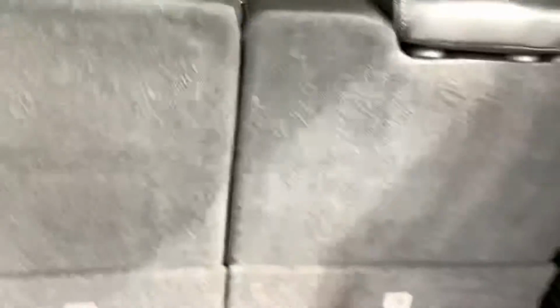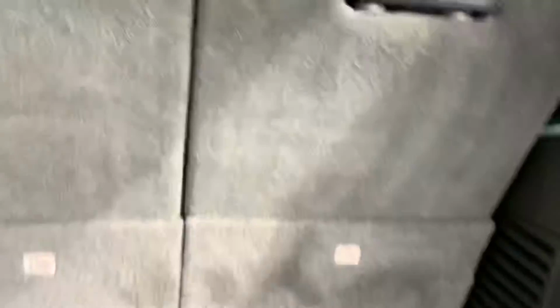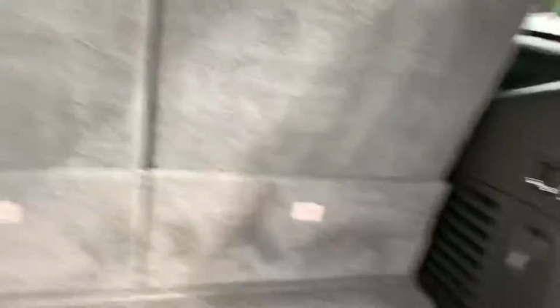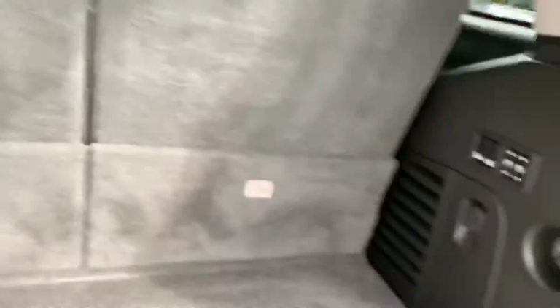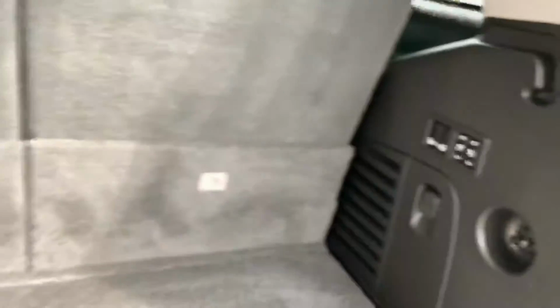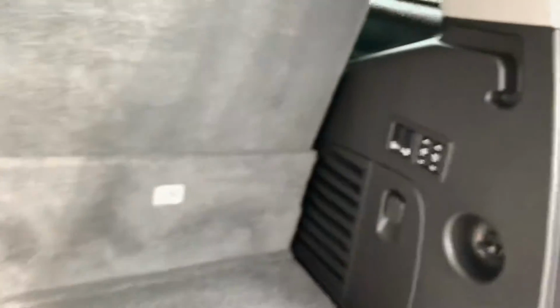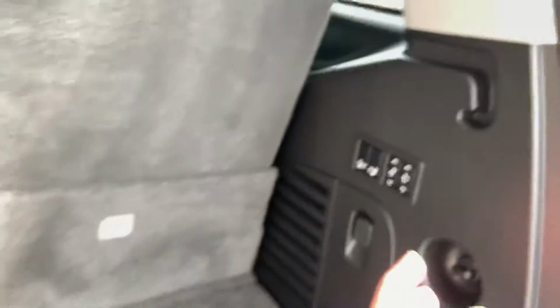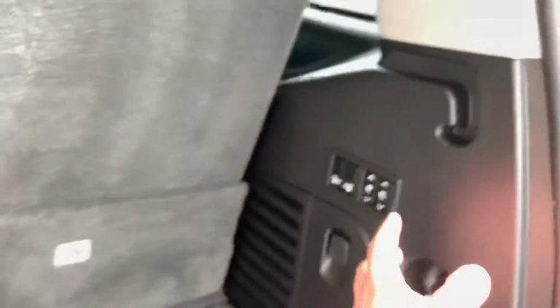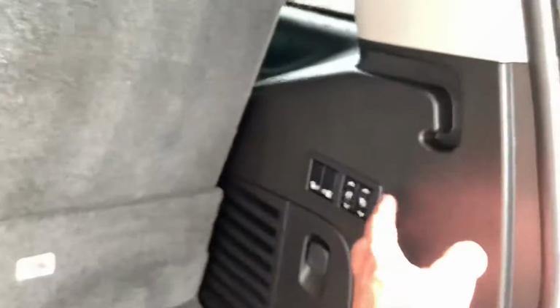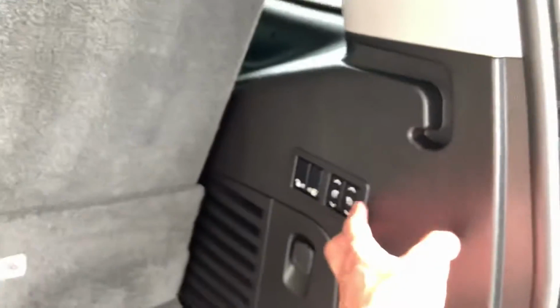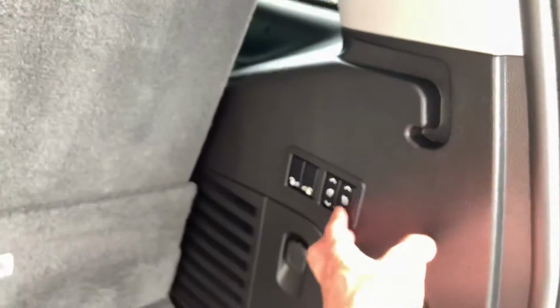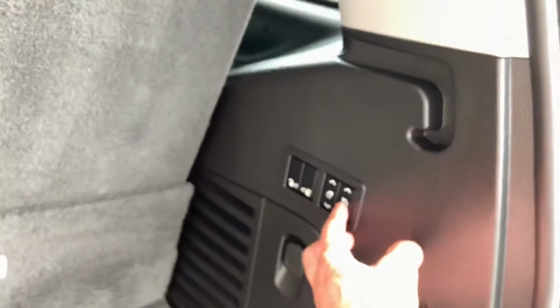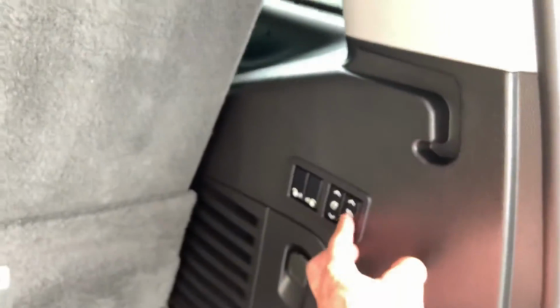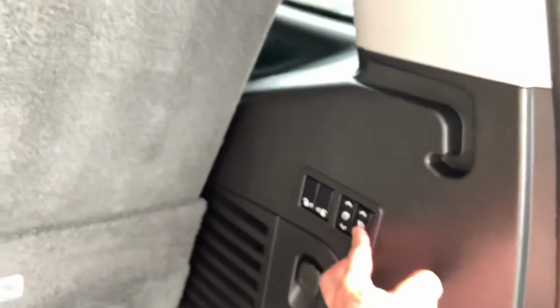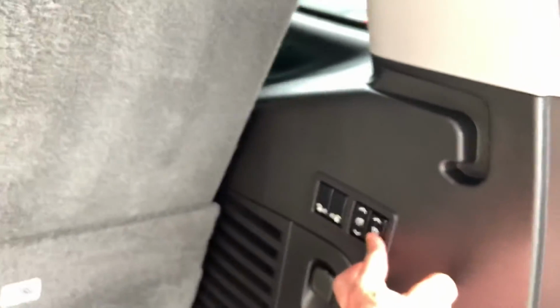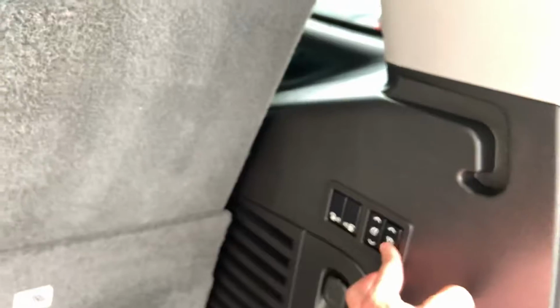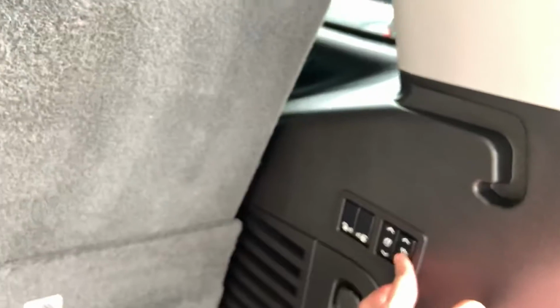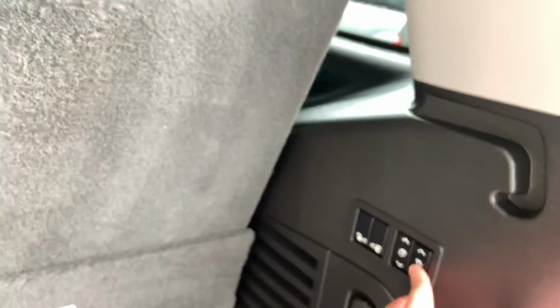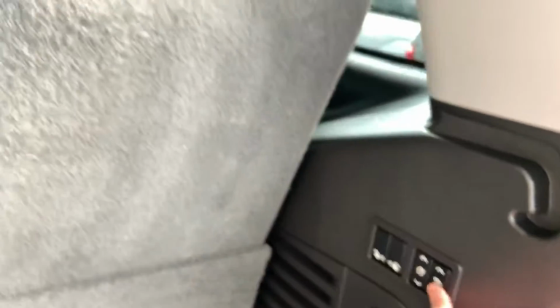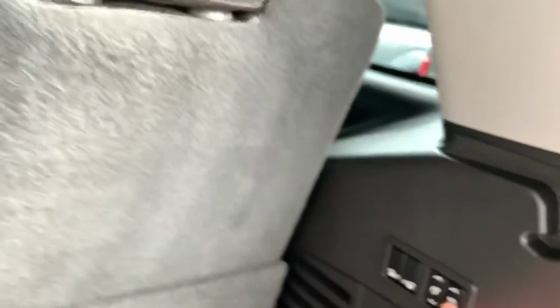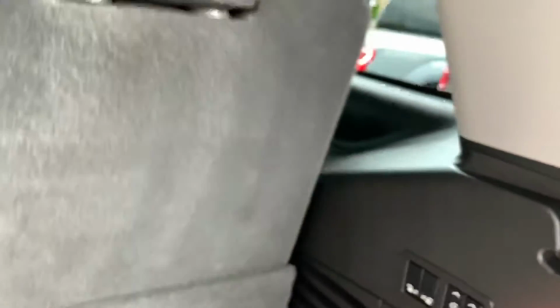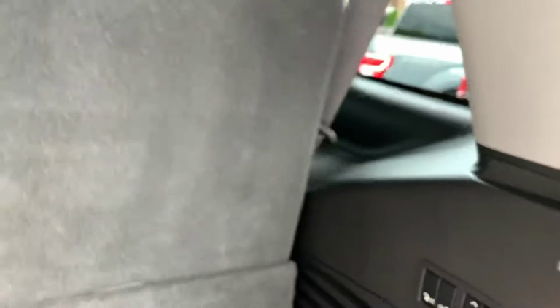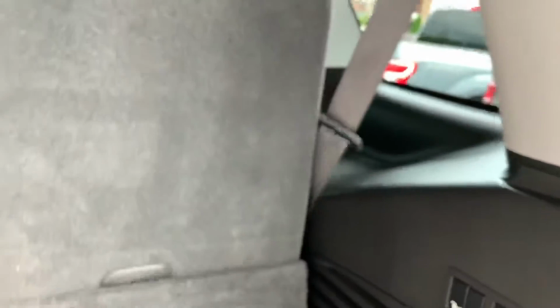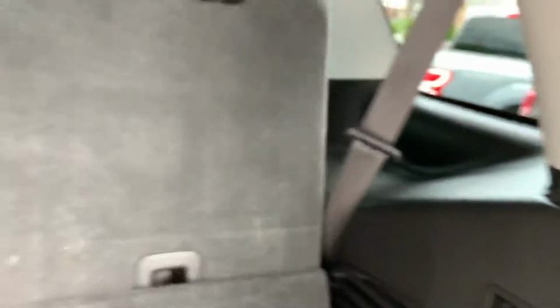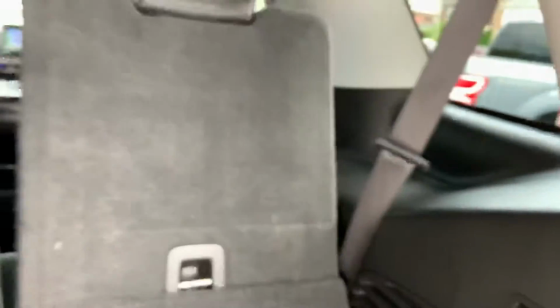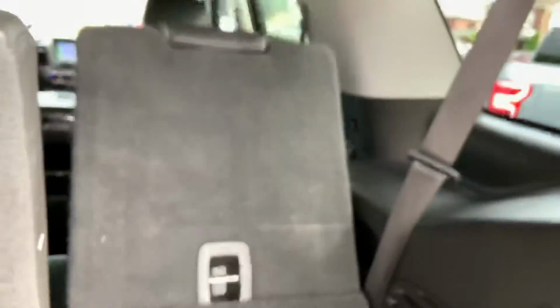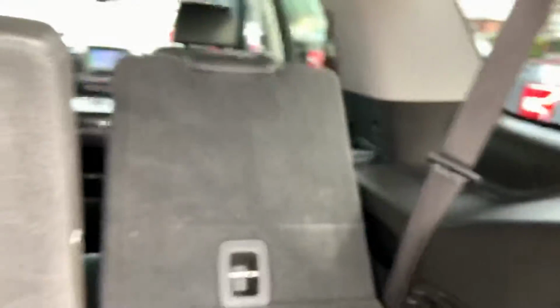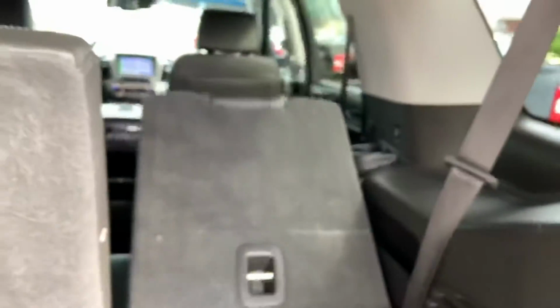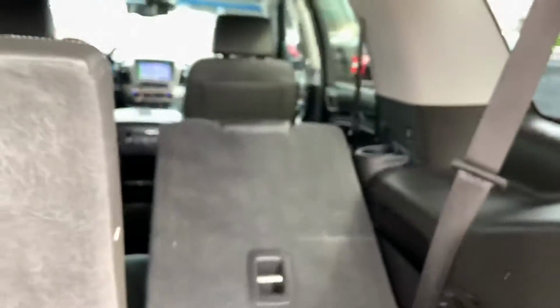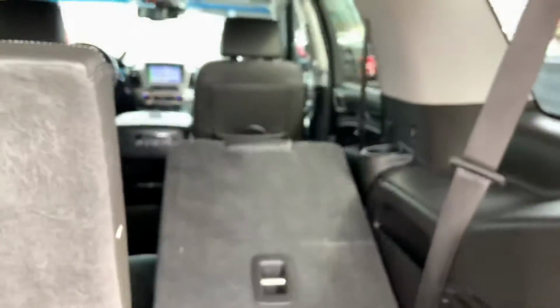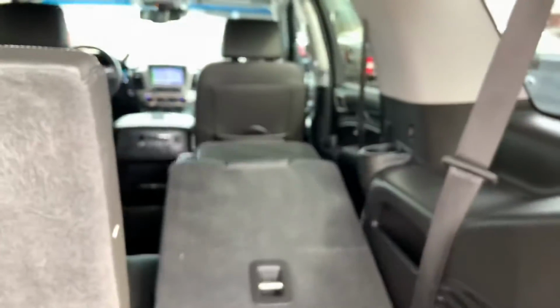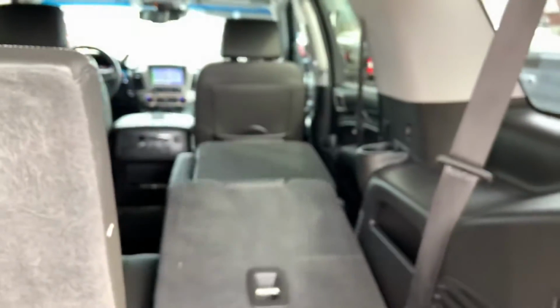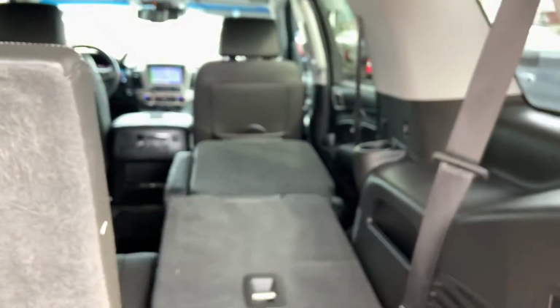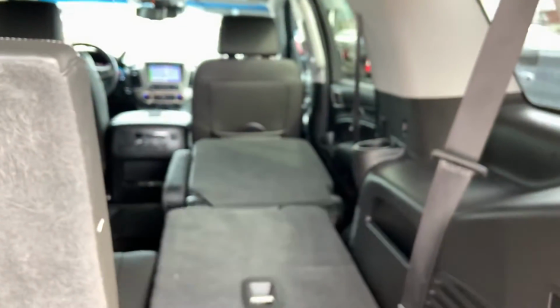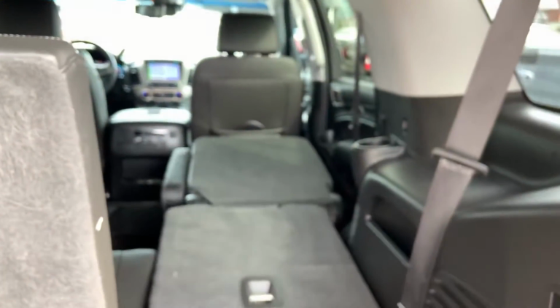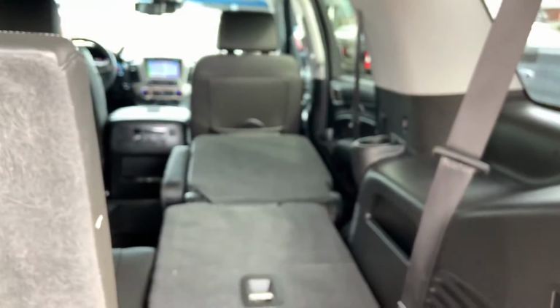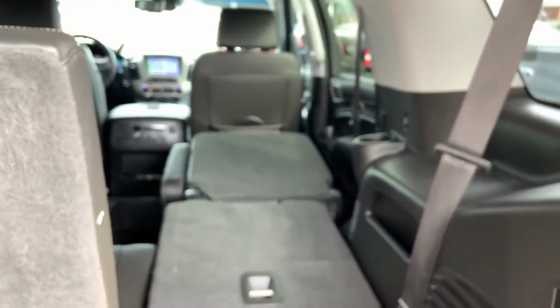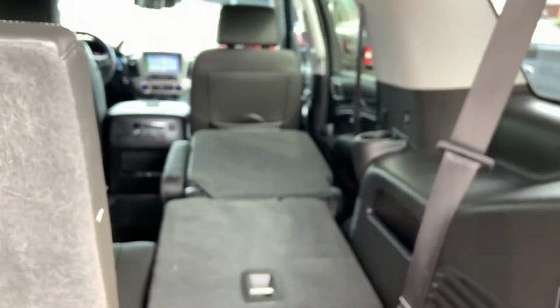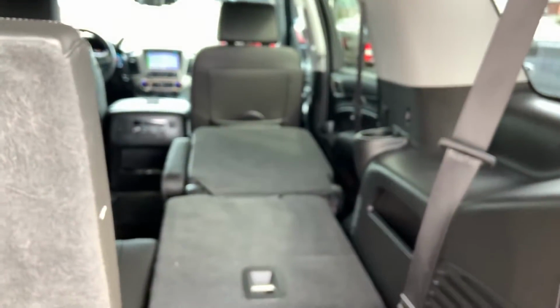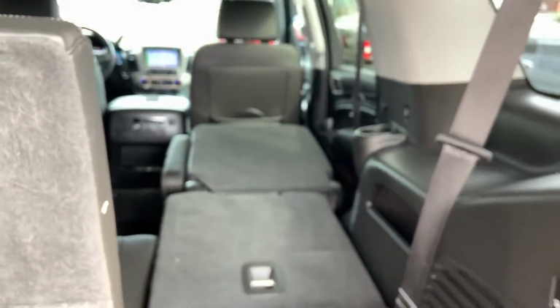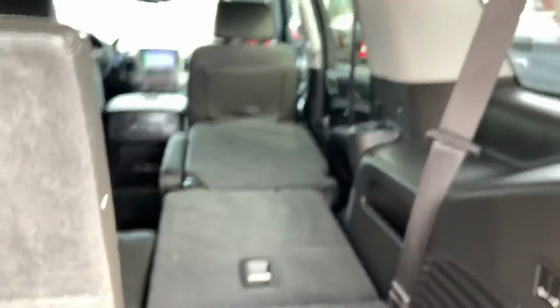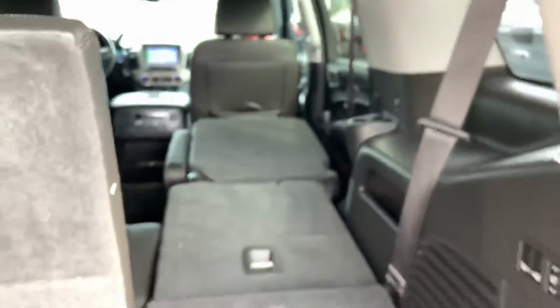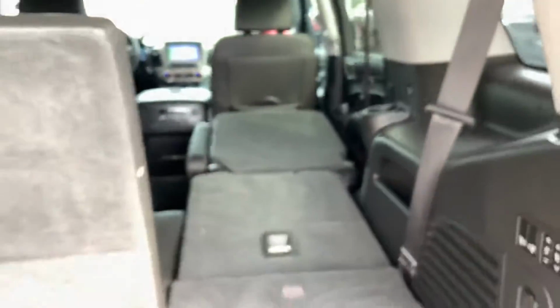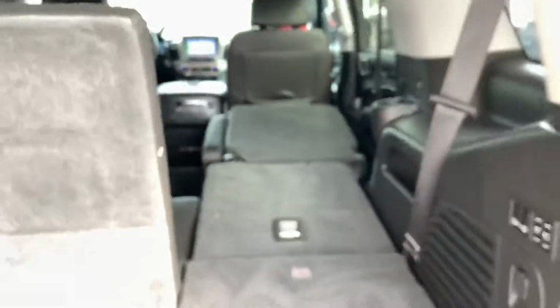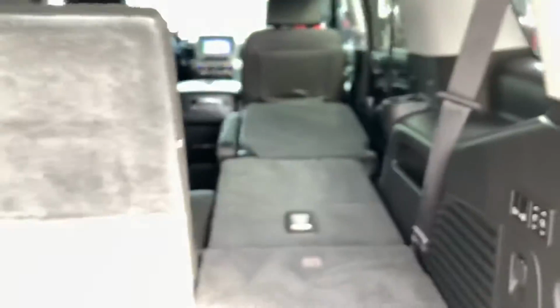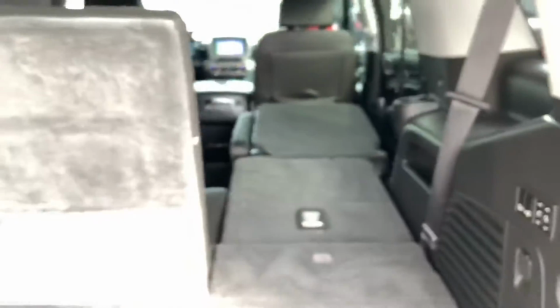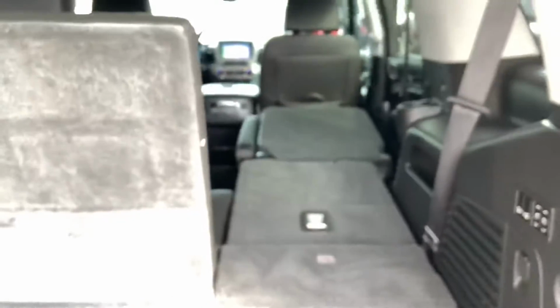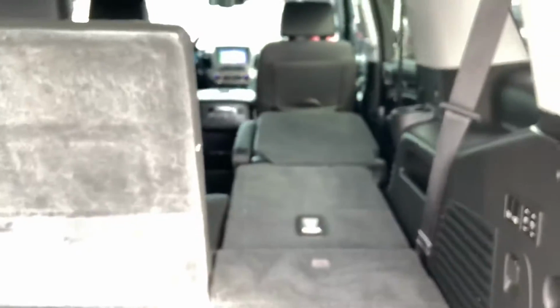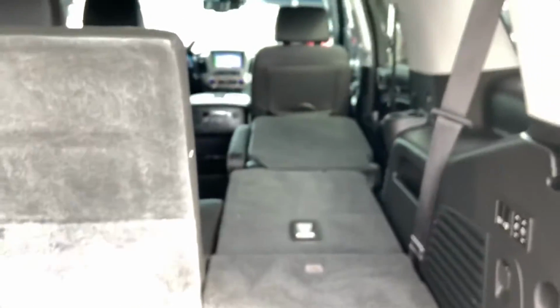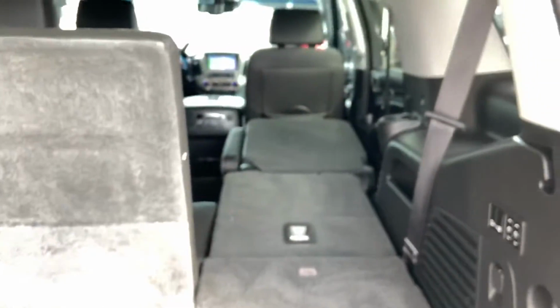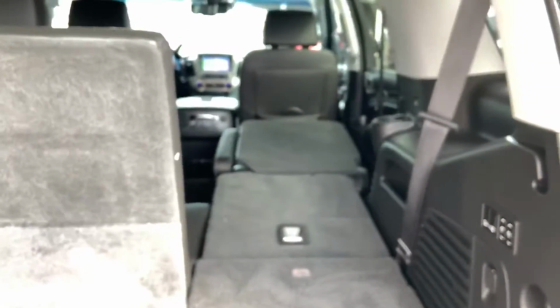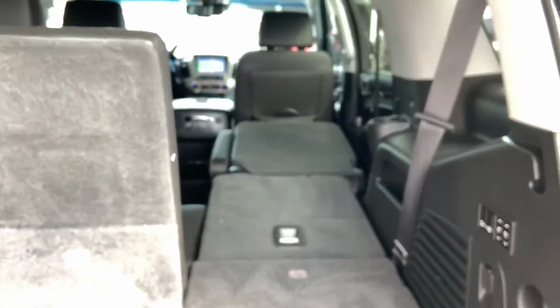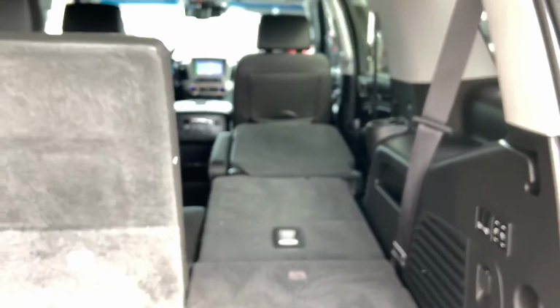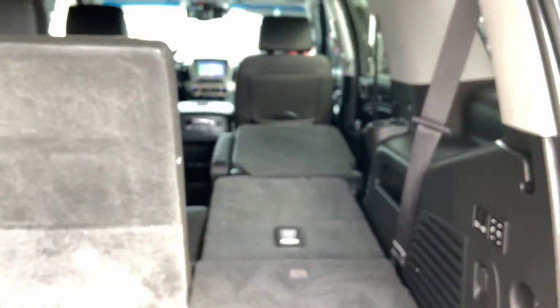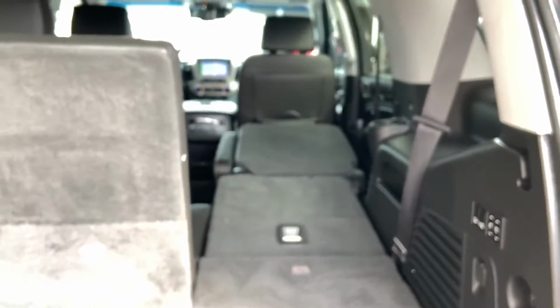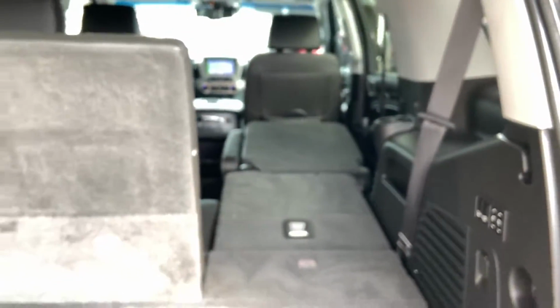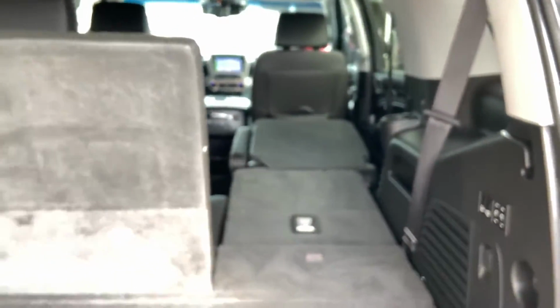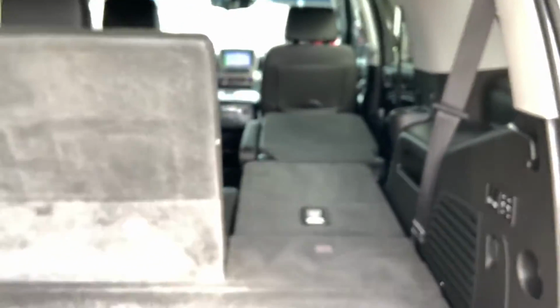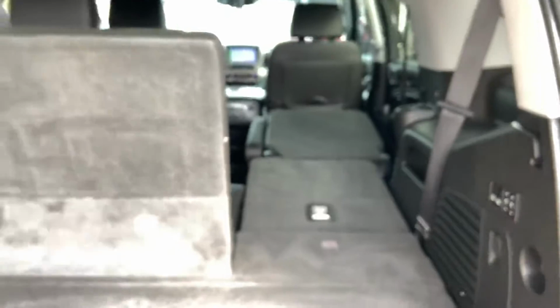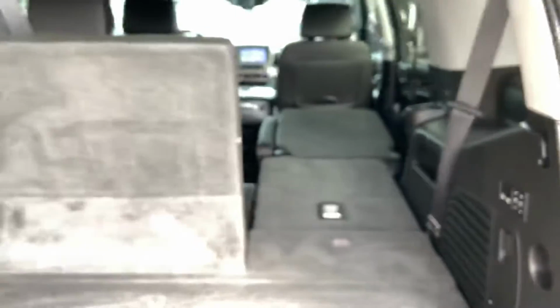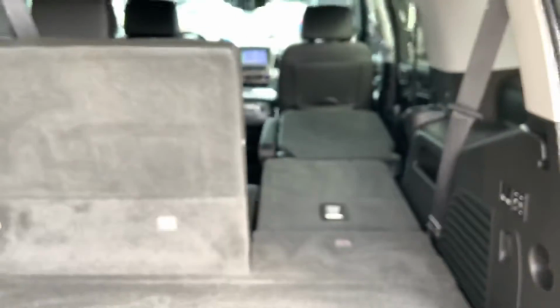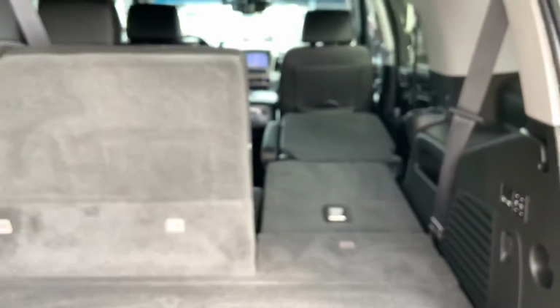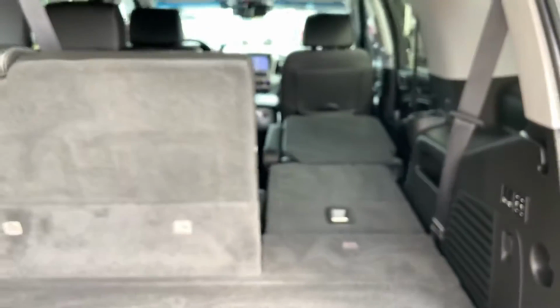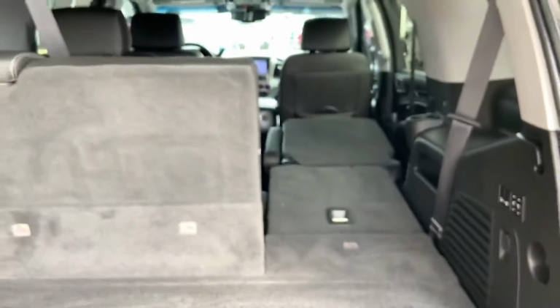Yeah, a lot of nice features — a real nice vehicle. Appreciate your interest, we can get this right out to you.